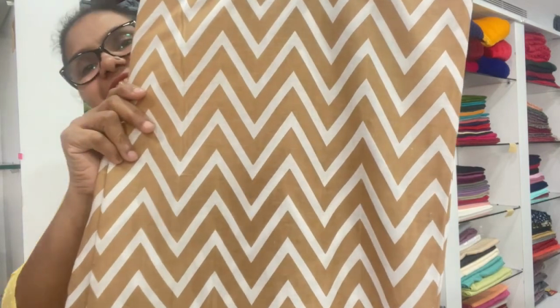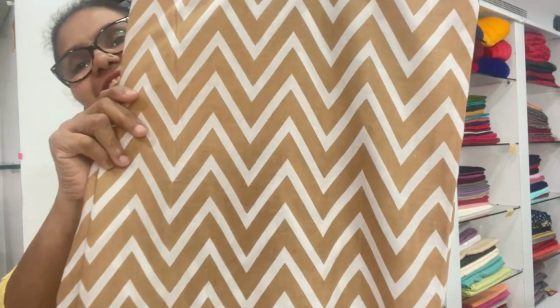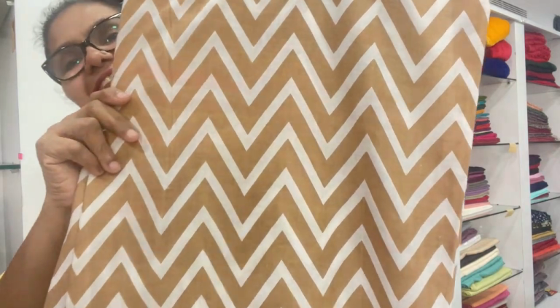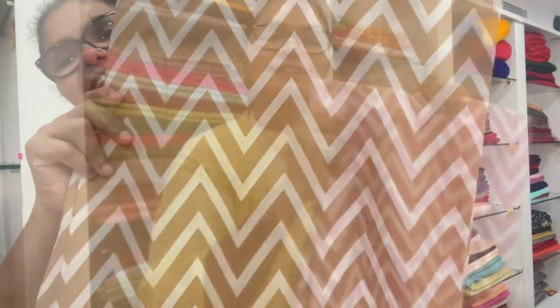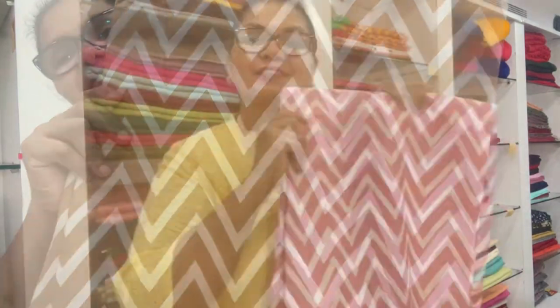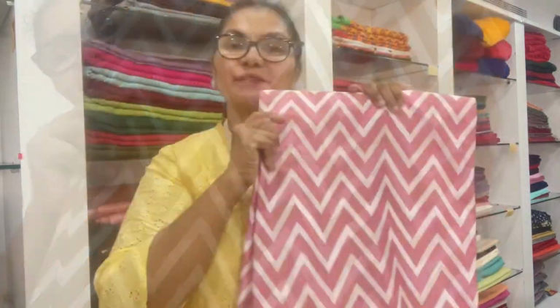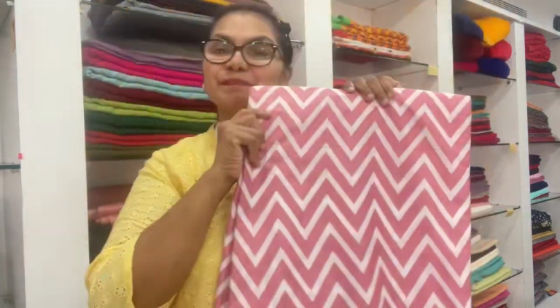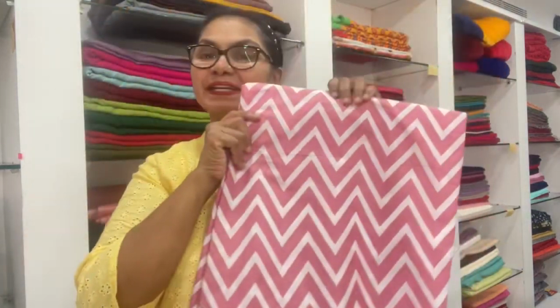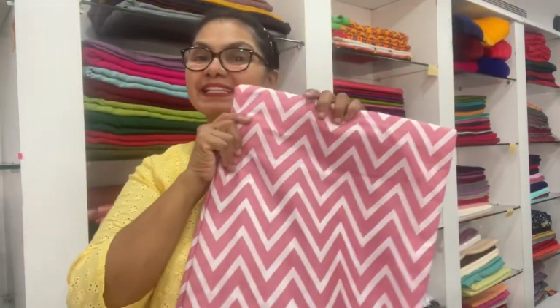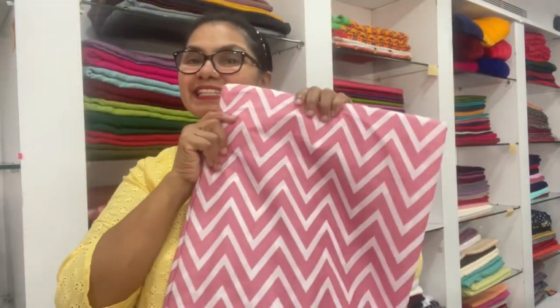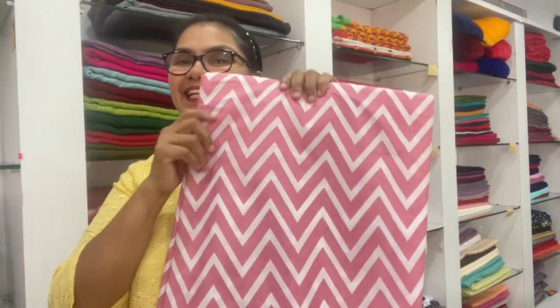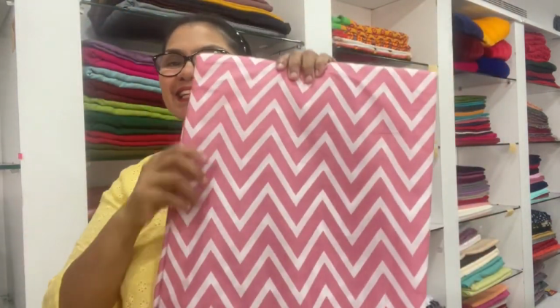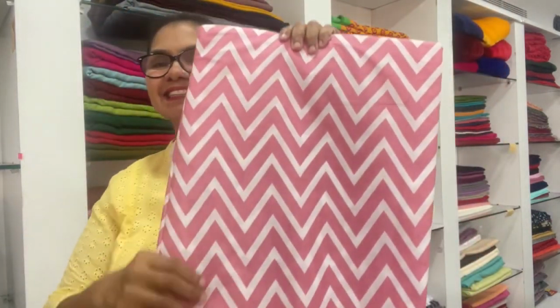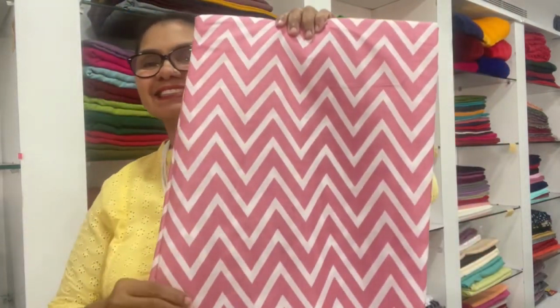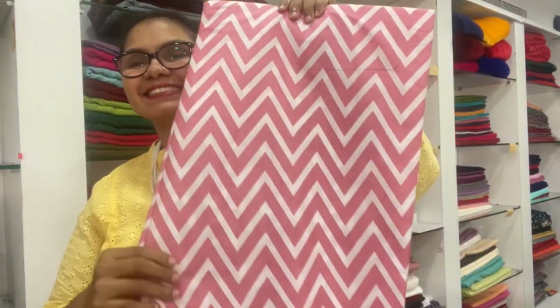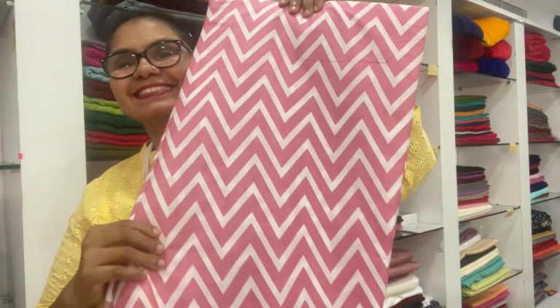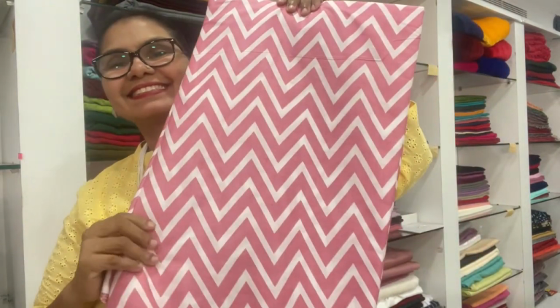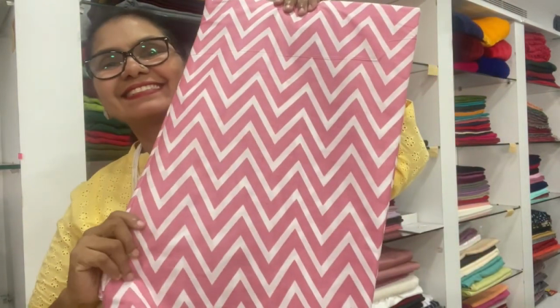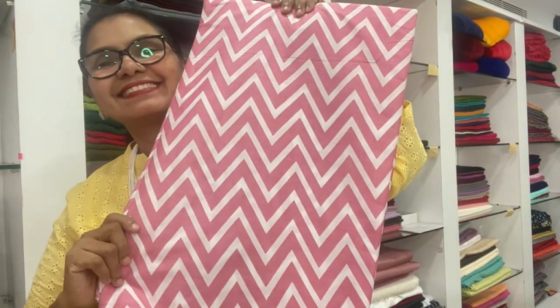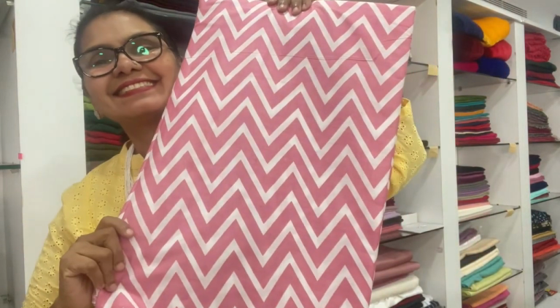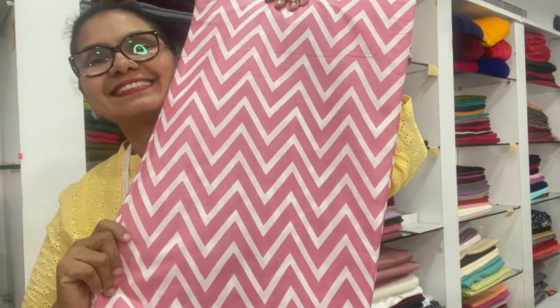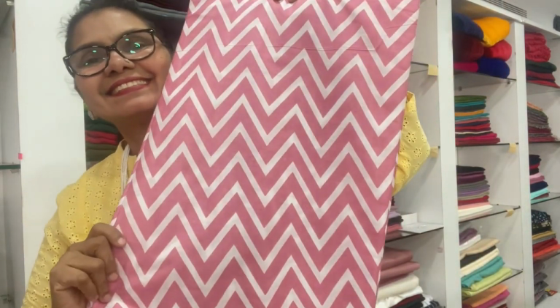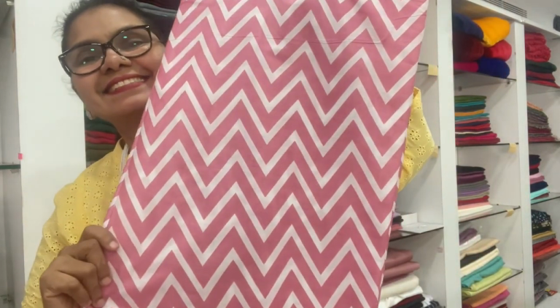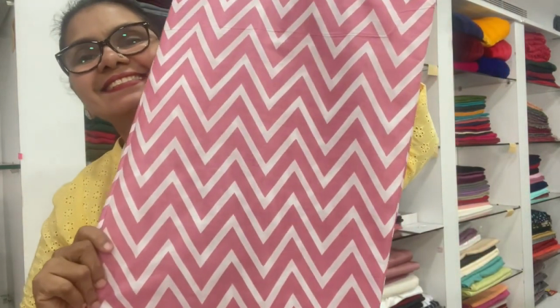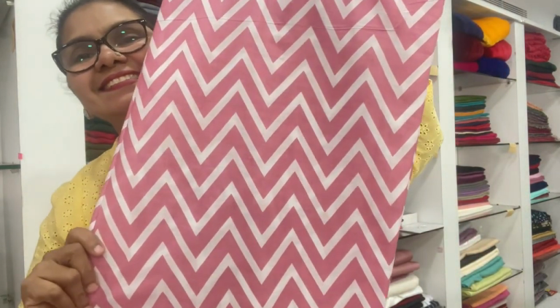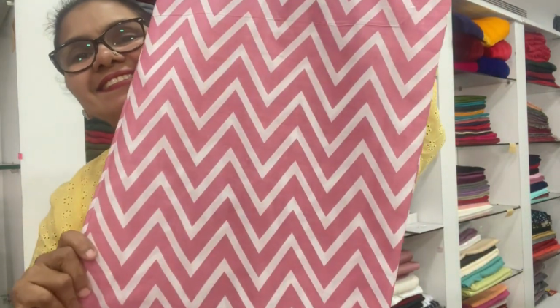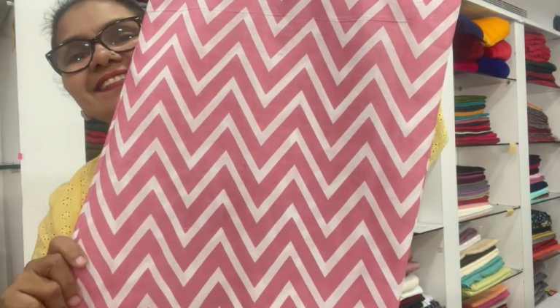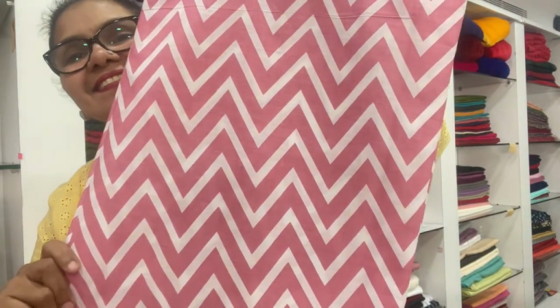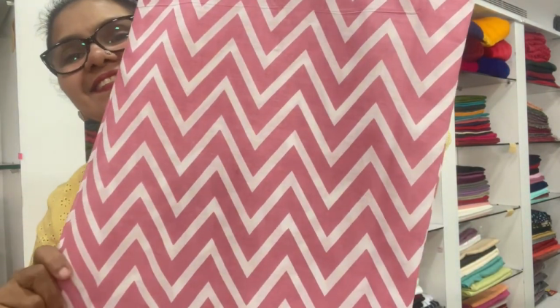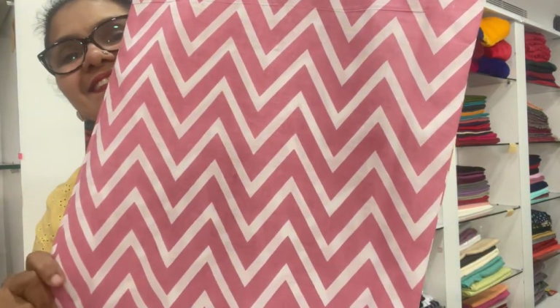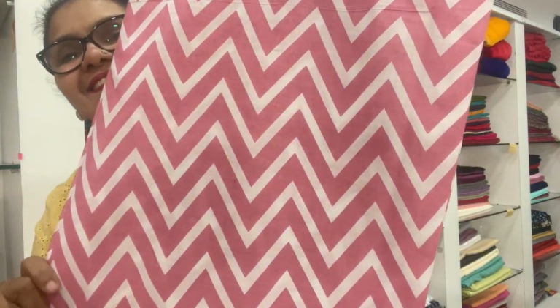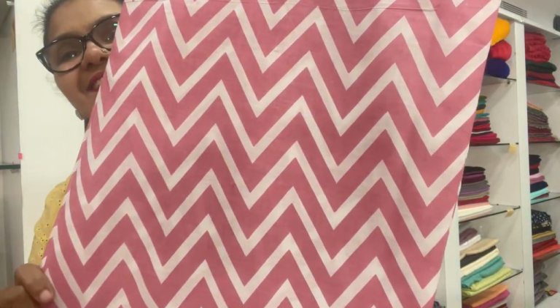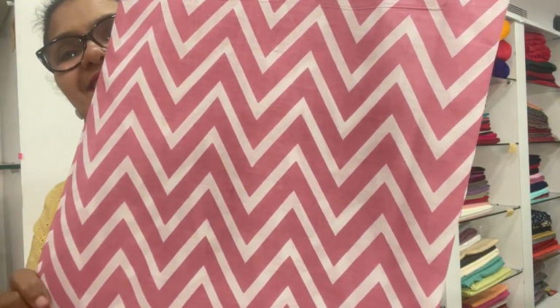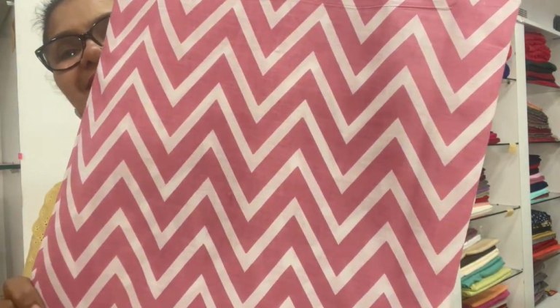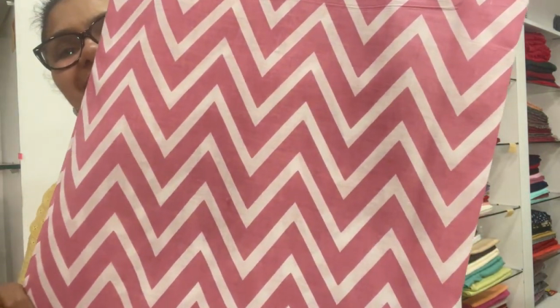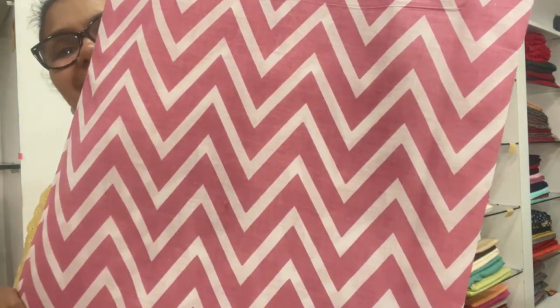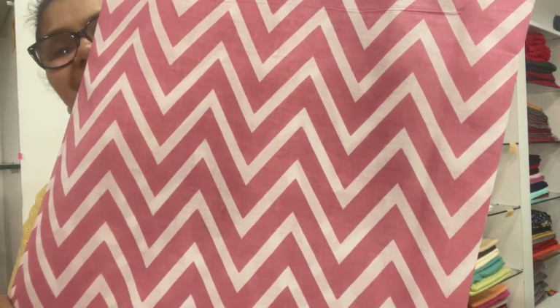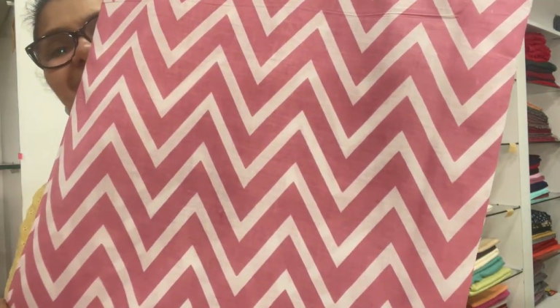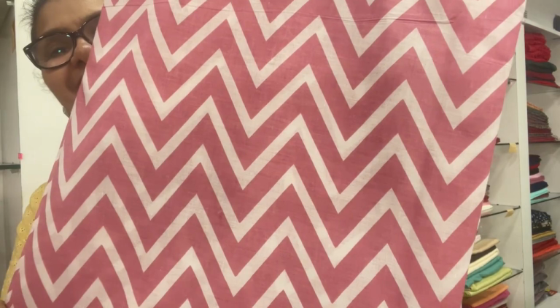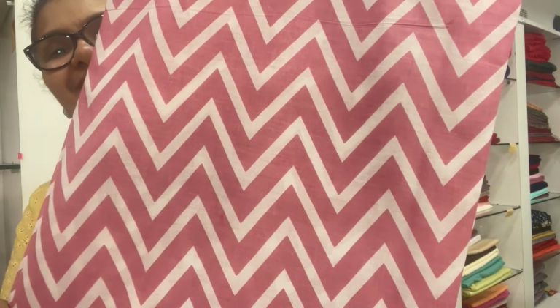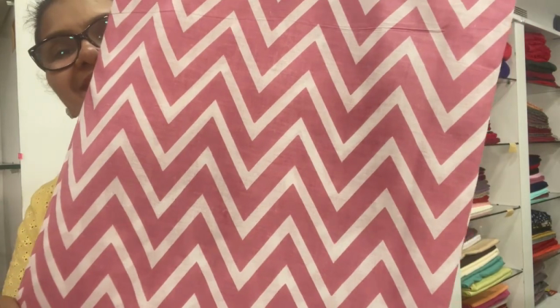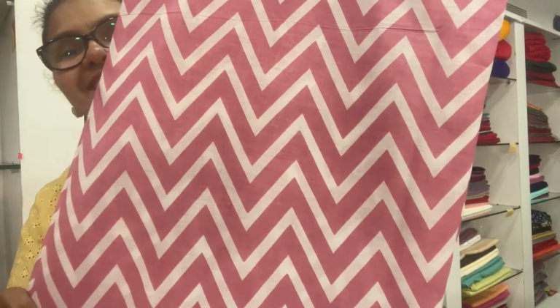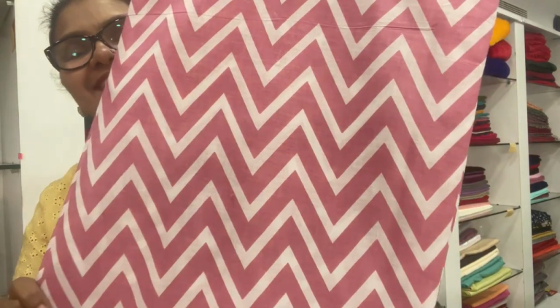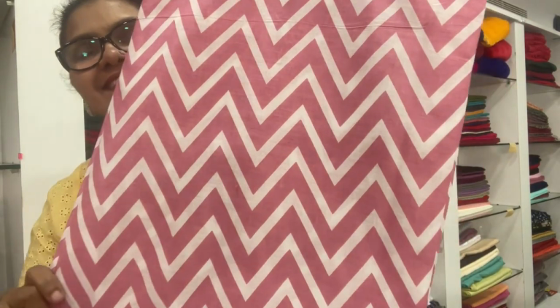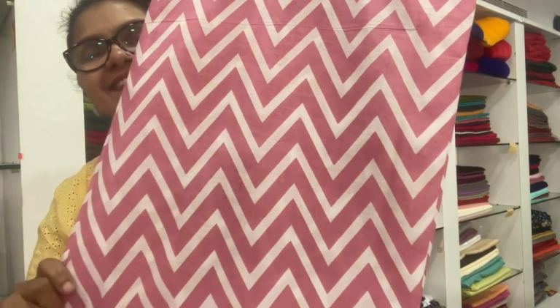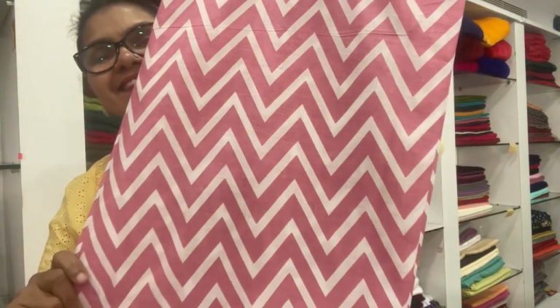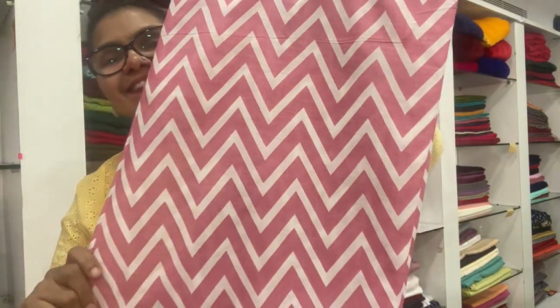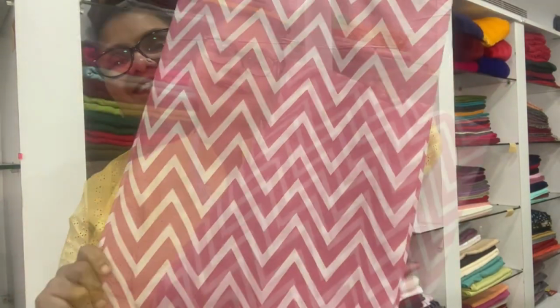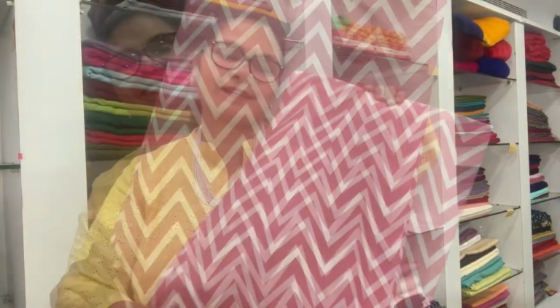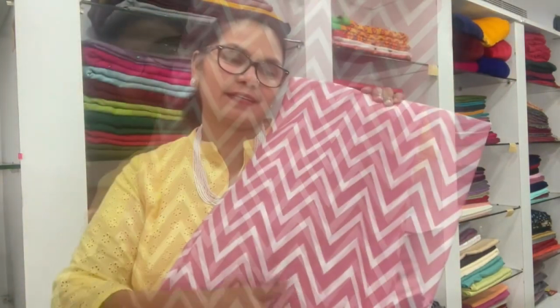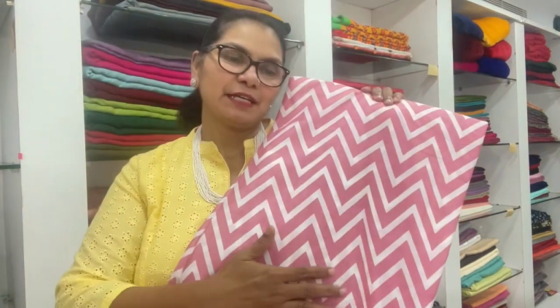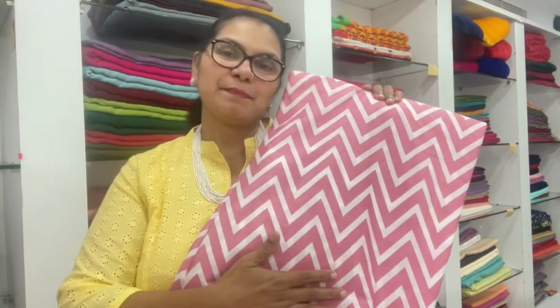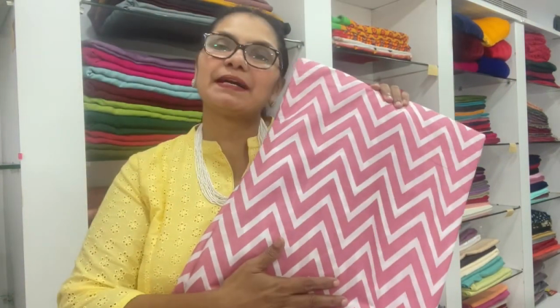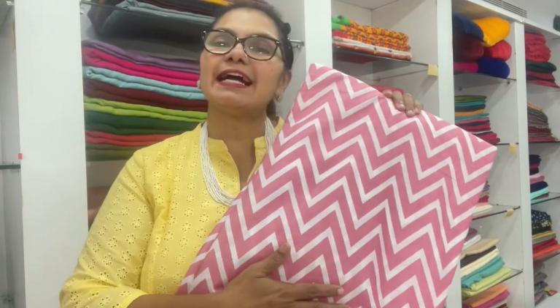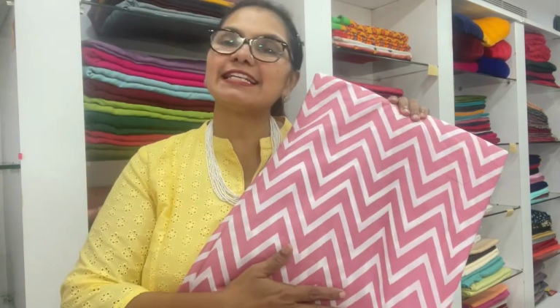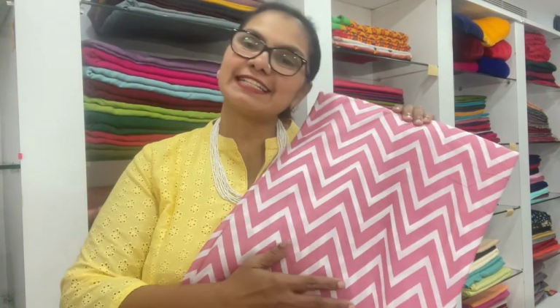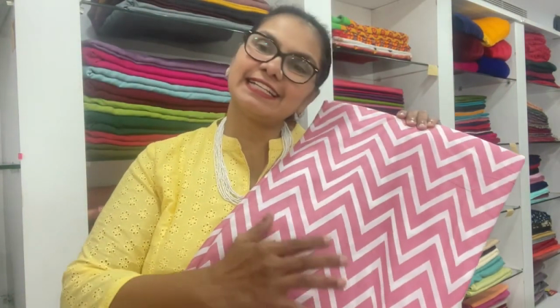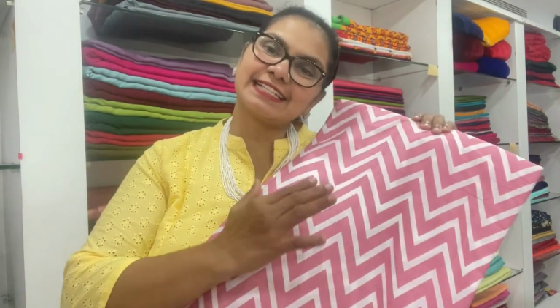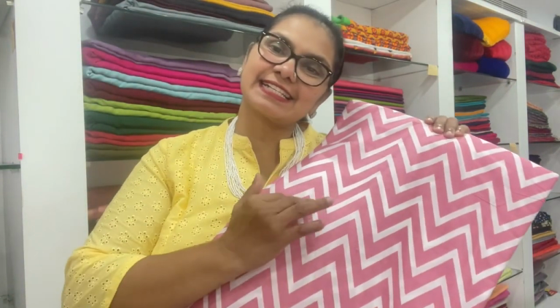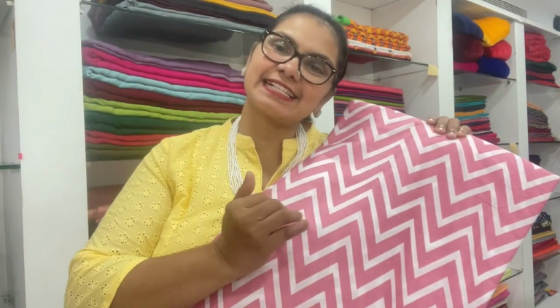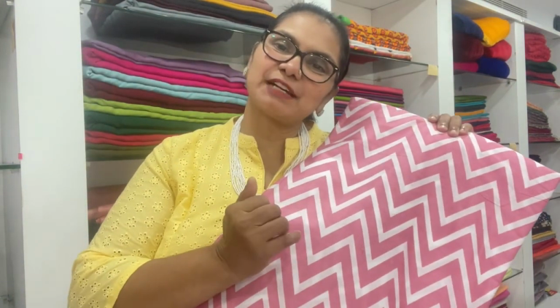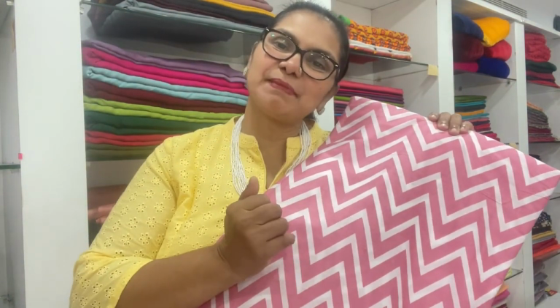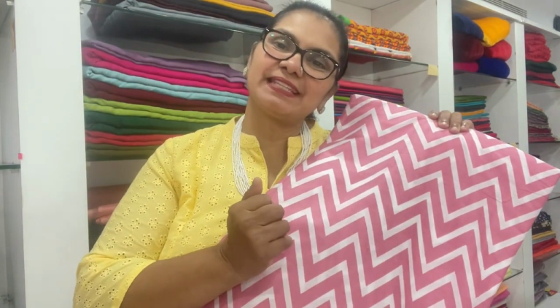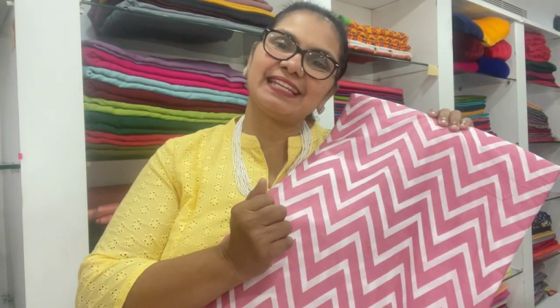It's a peach color — a beautiful color. Now I'm going to show the white combination with these zigzag materials.